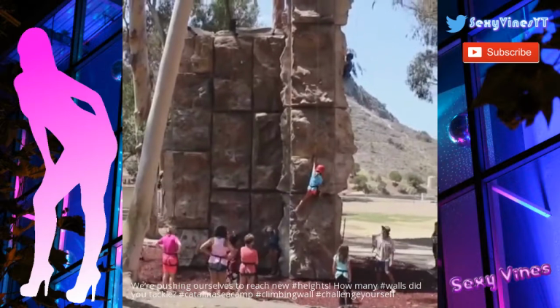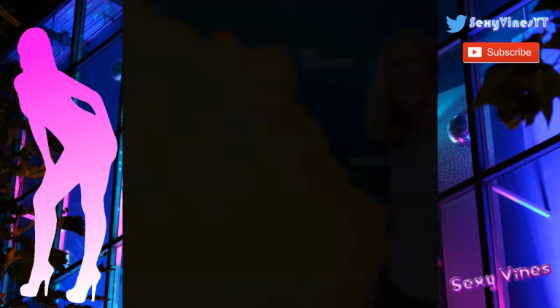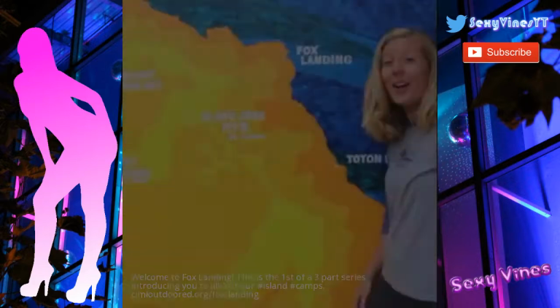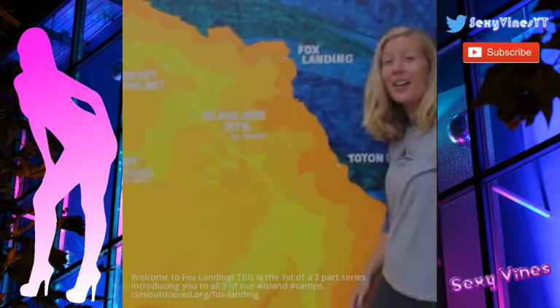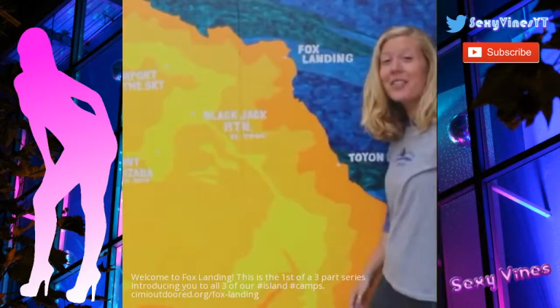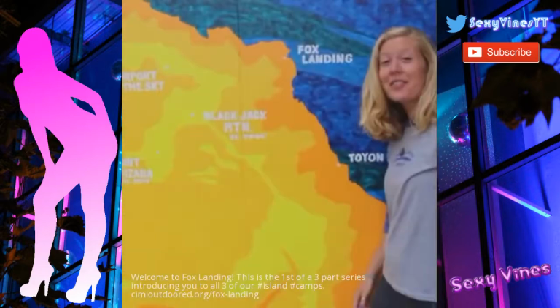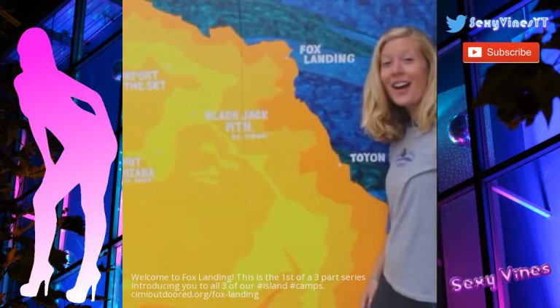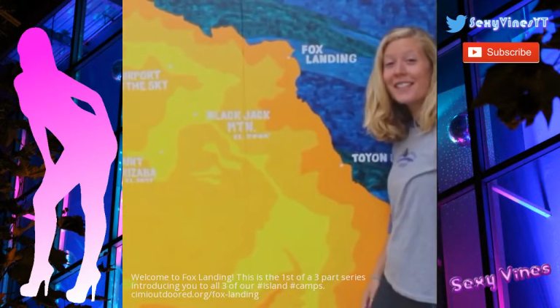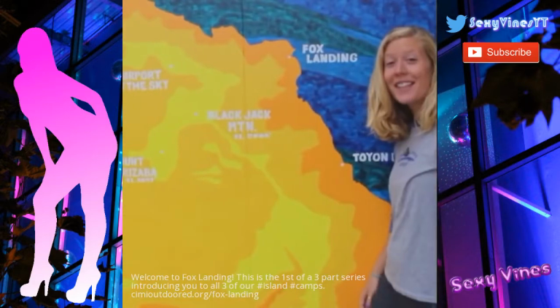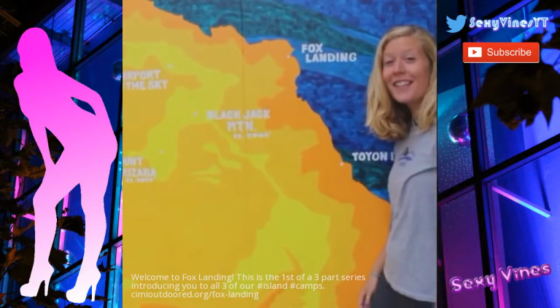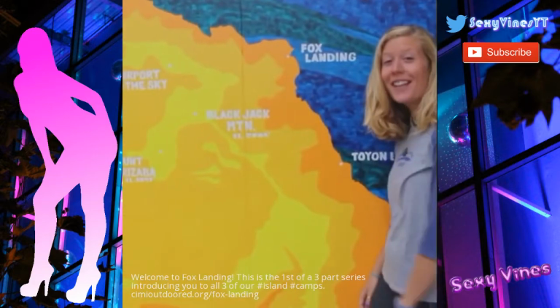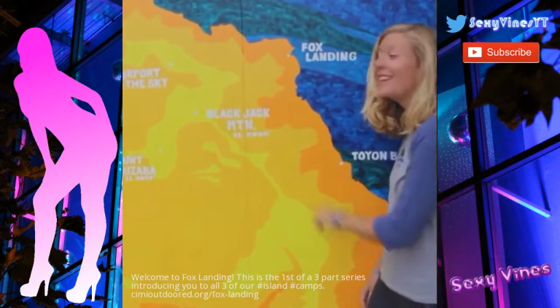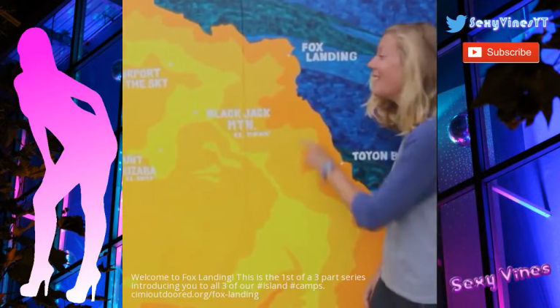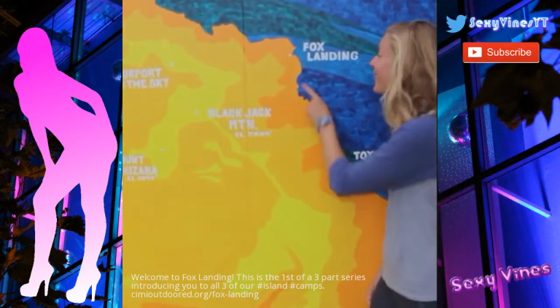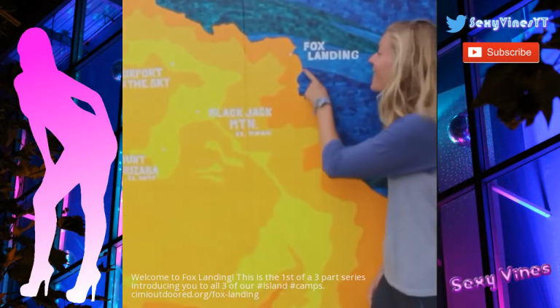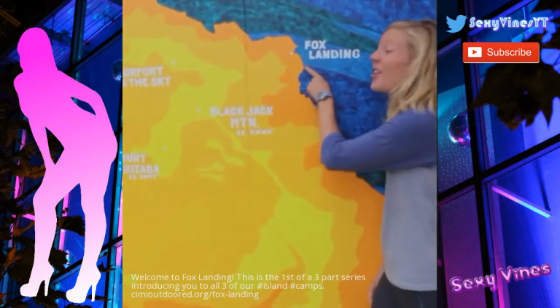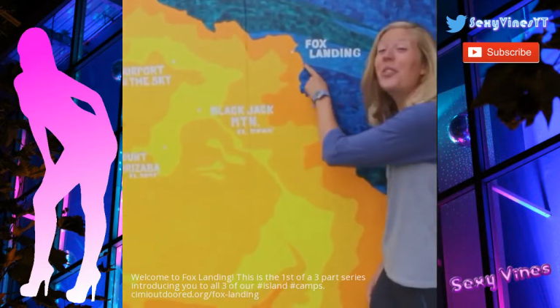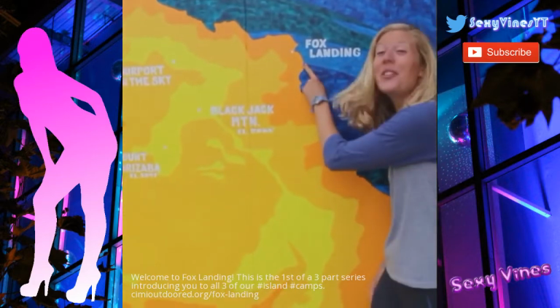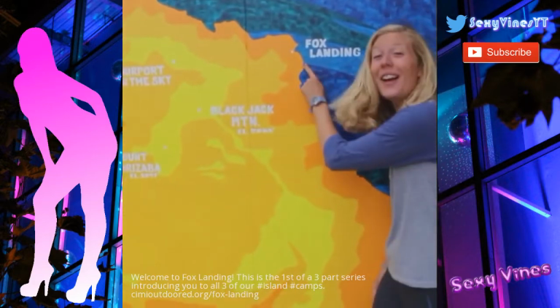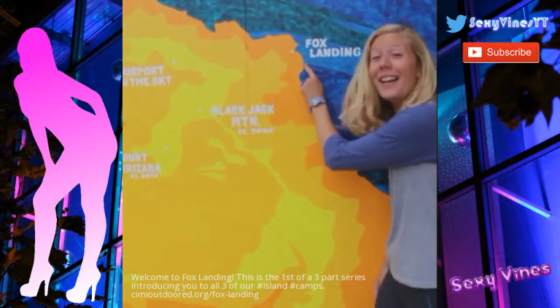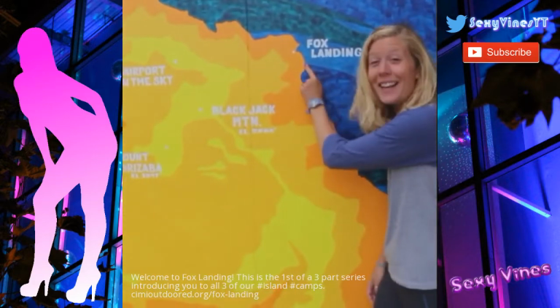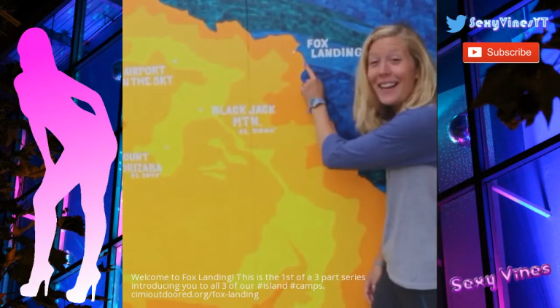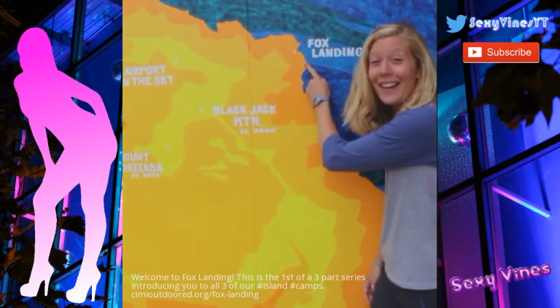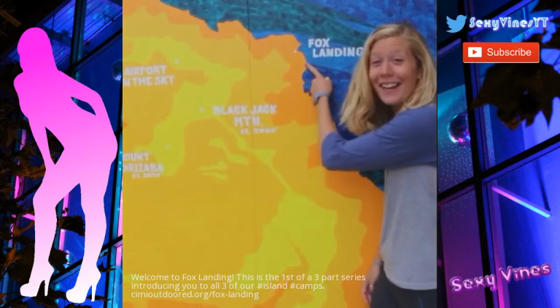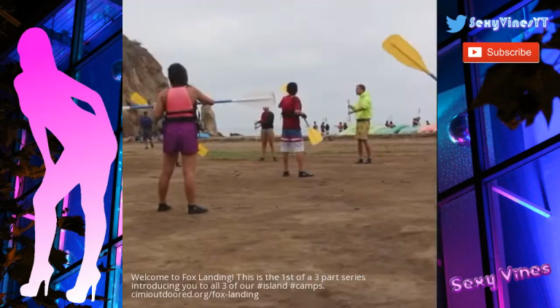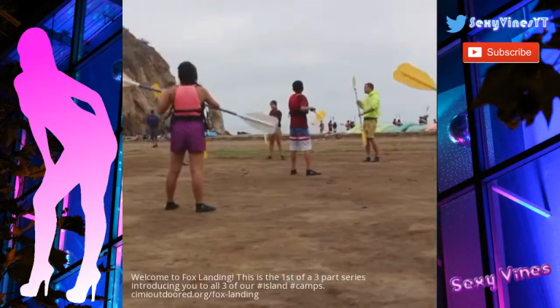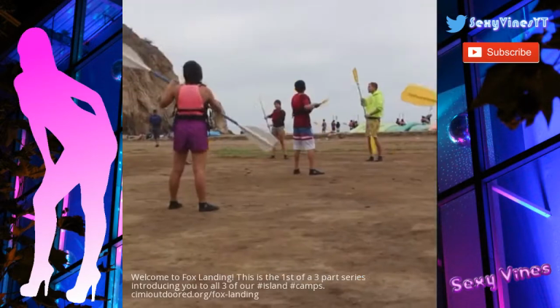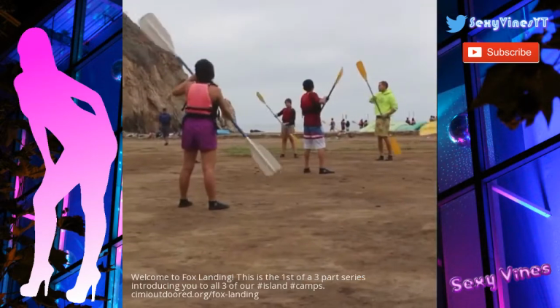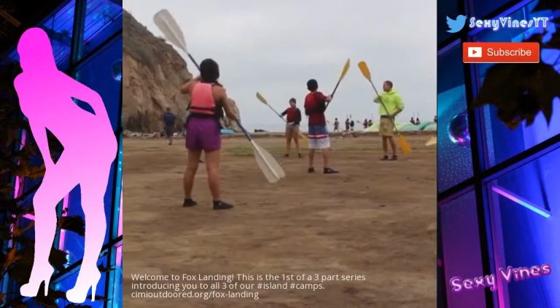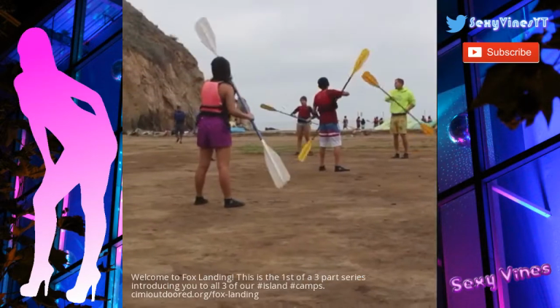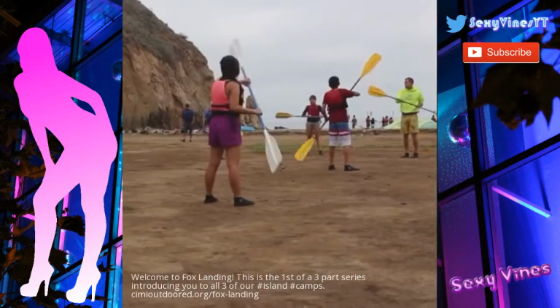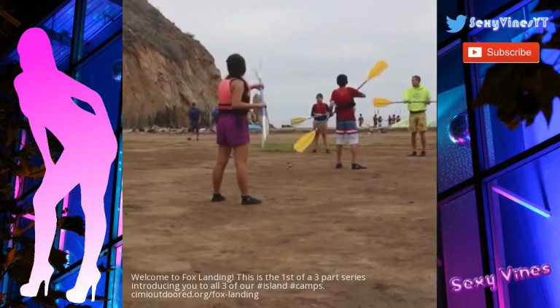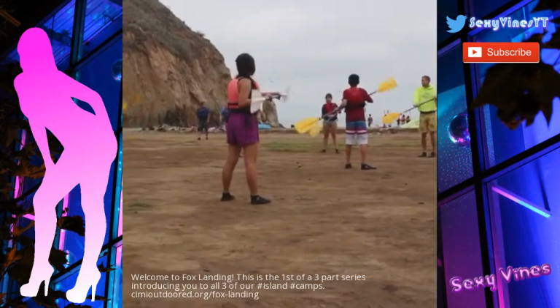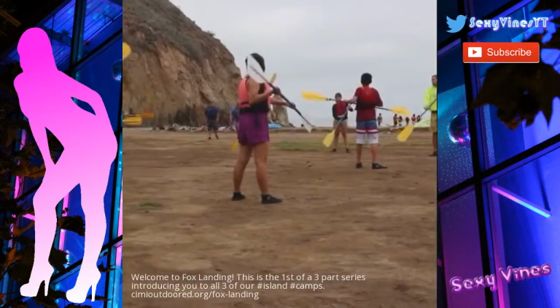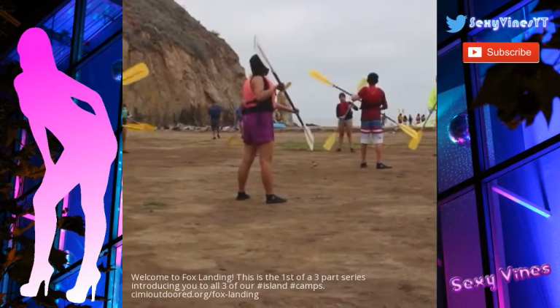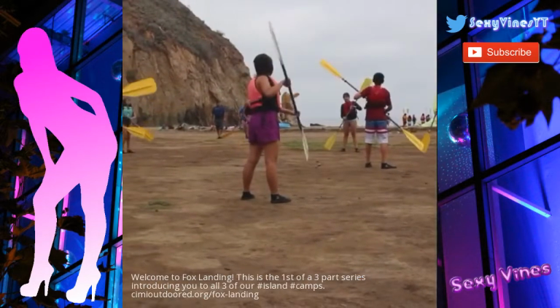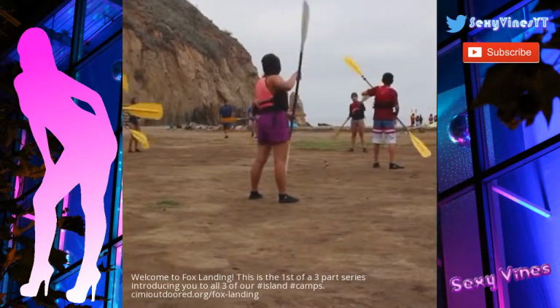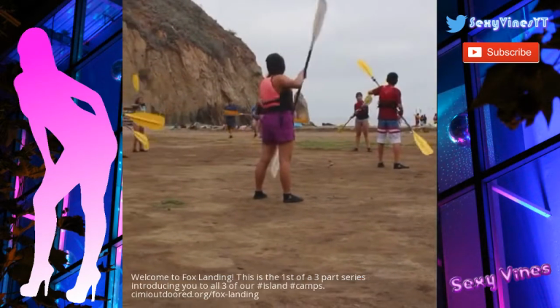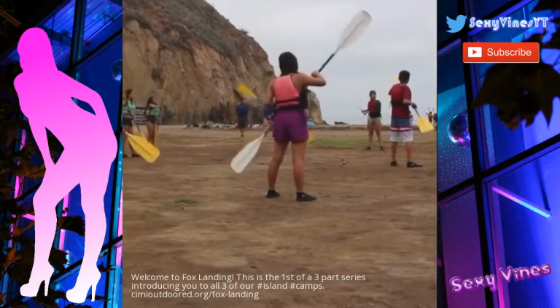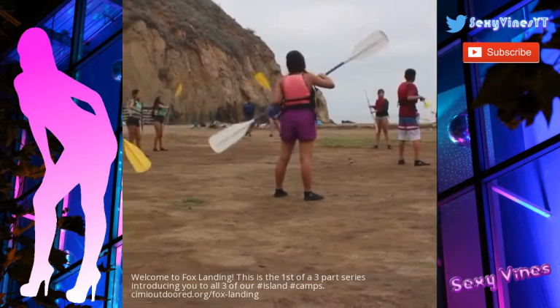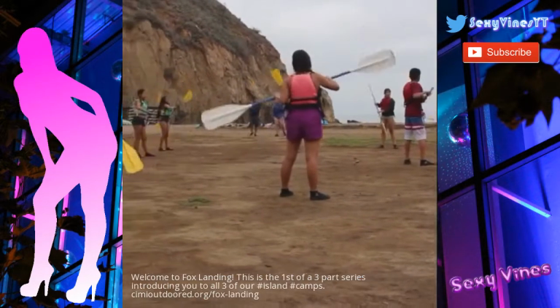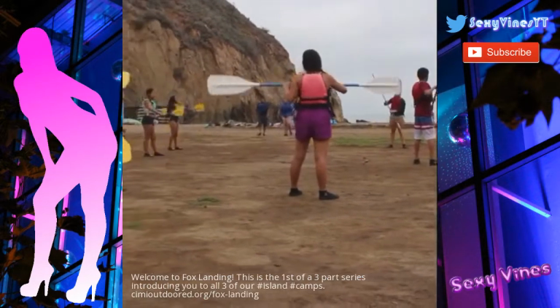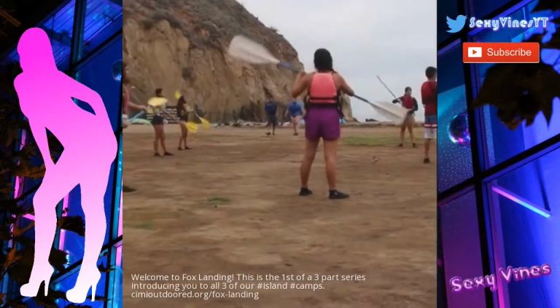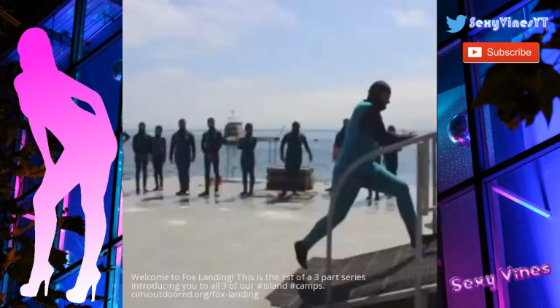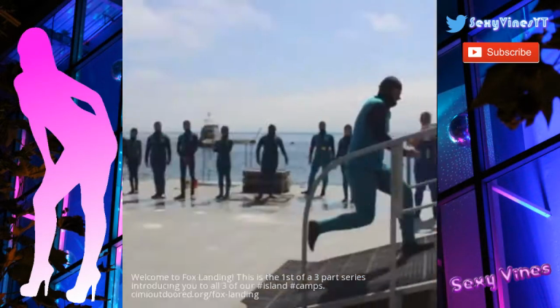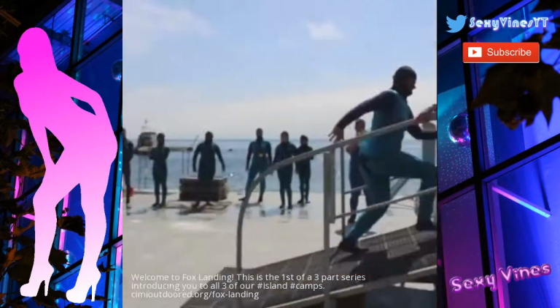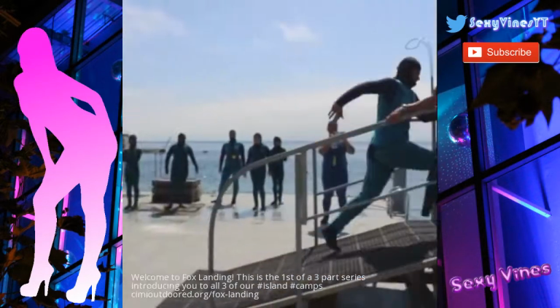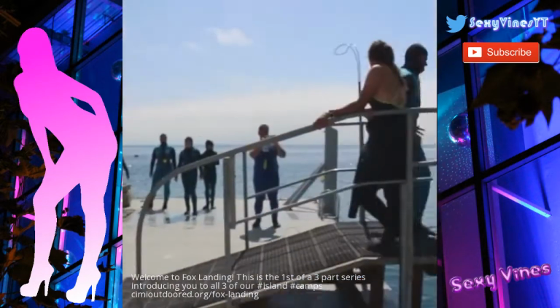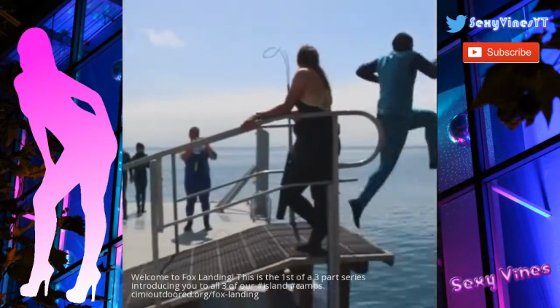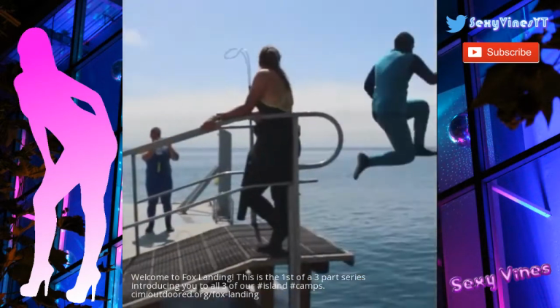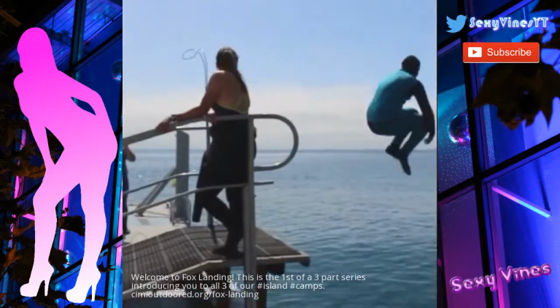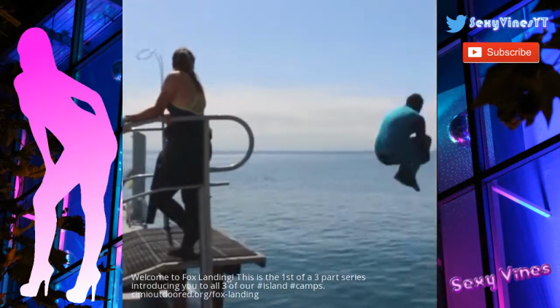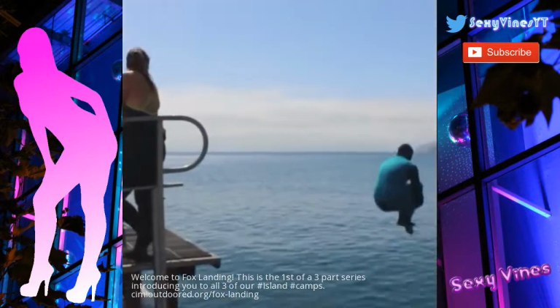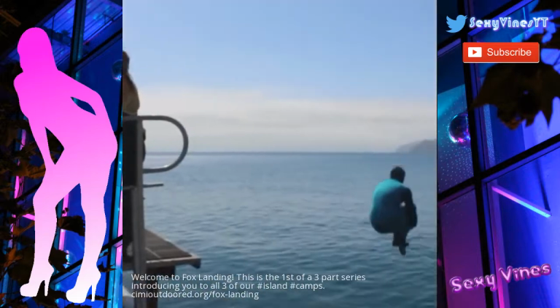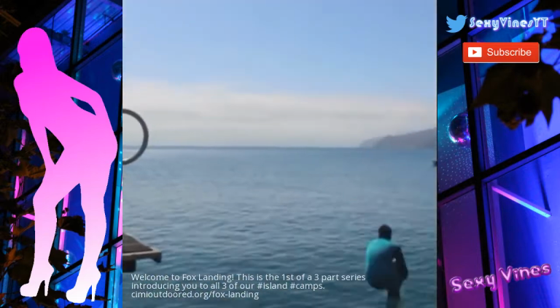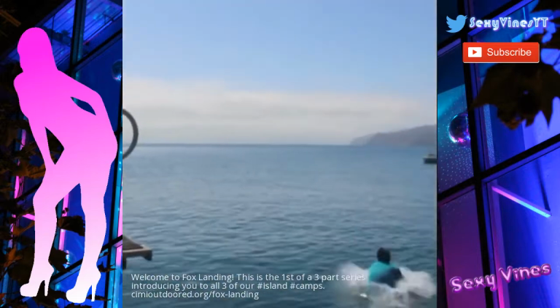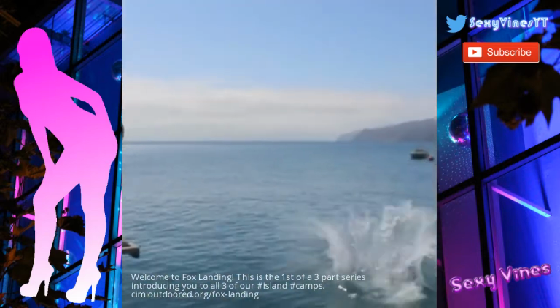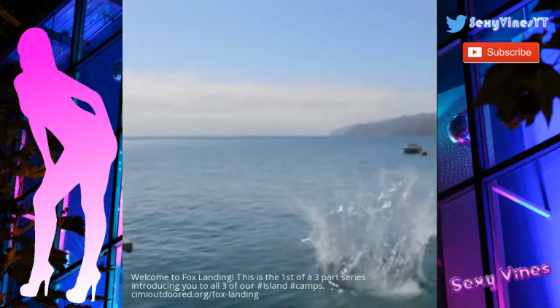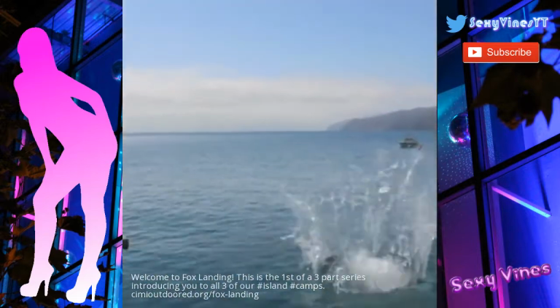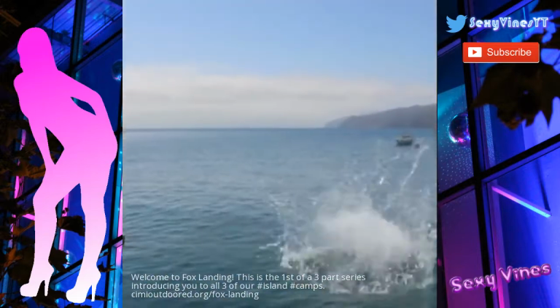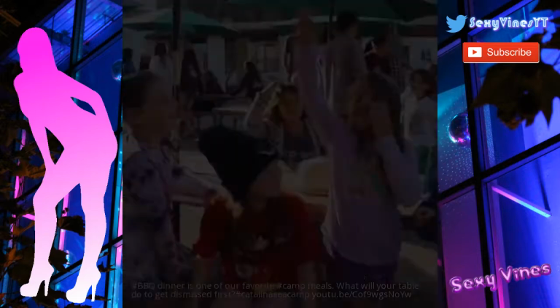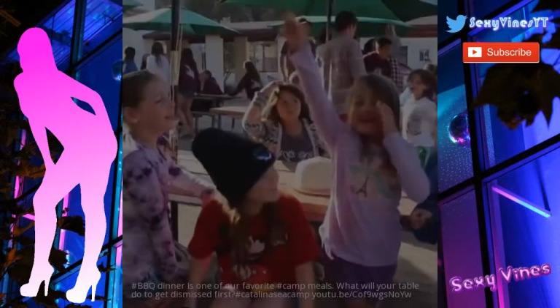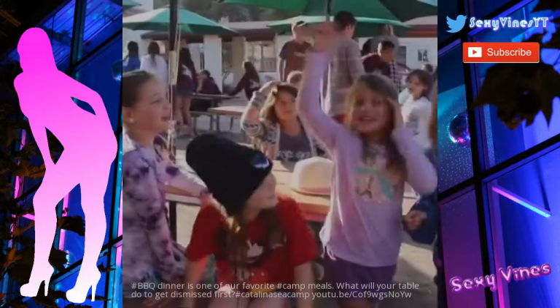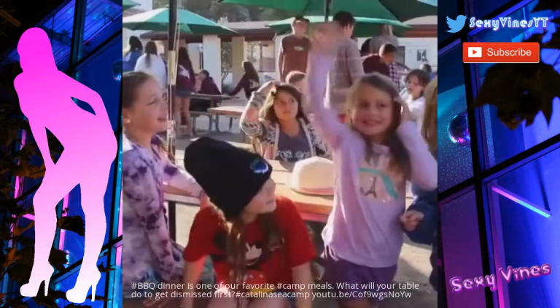Welcome to Fox Landing! We're right here! Students can kayak, snorkel, visit our touch tanks, and go hiking!